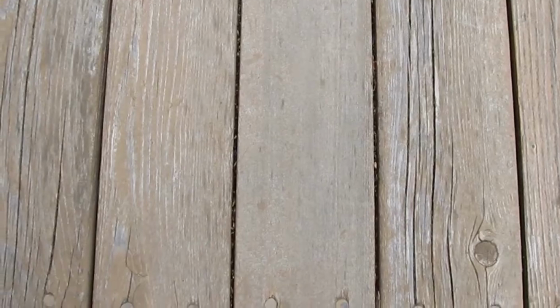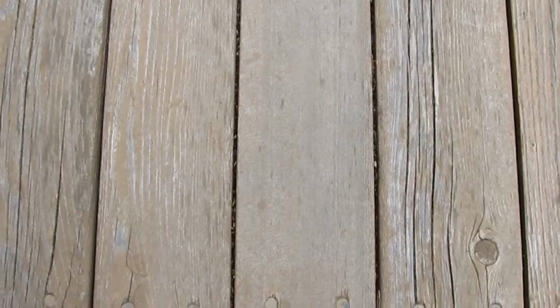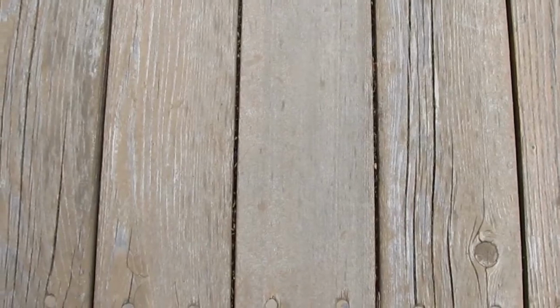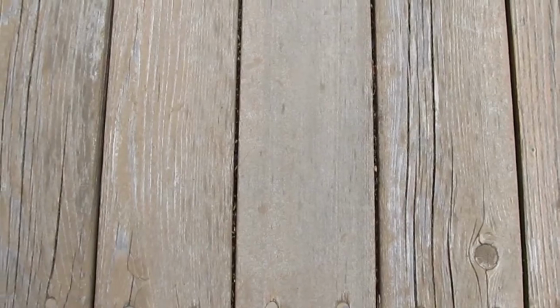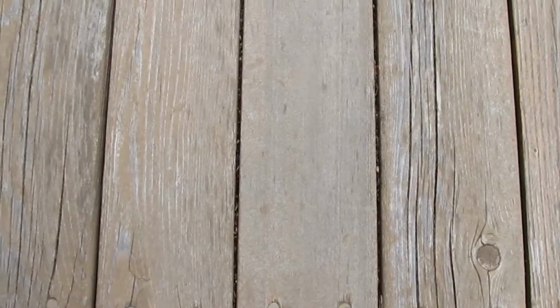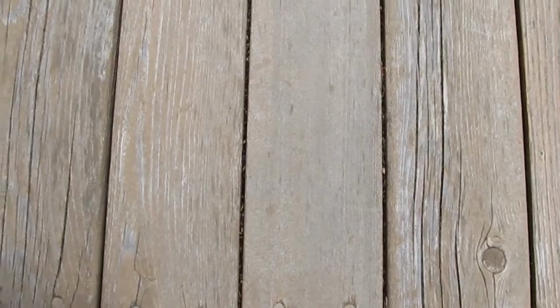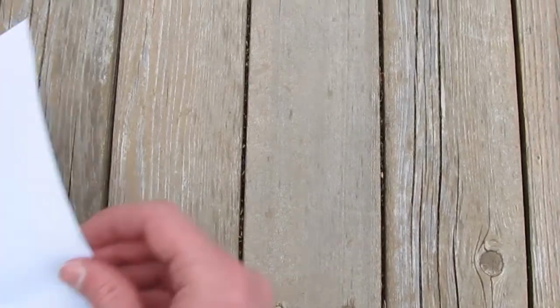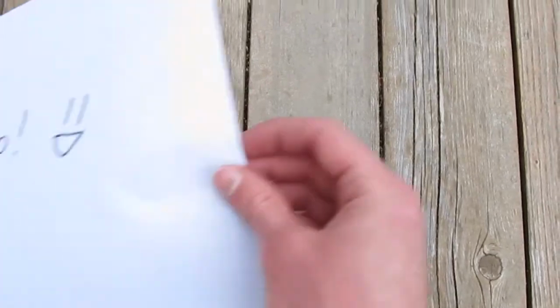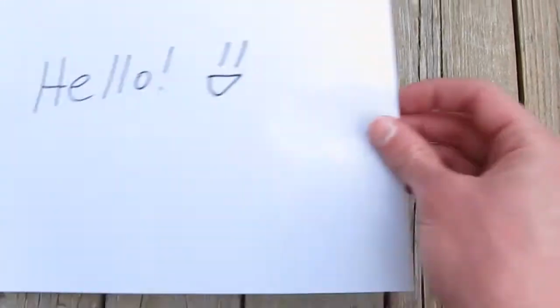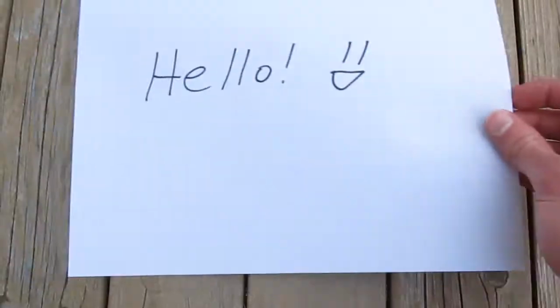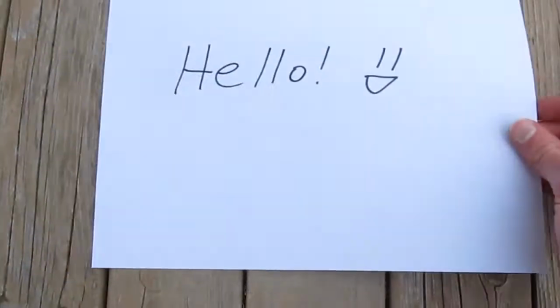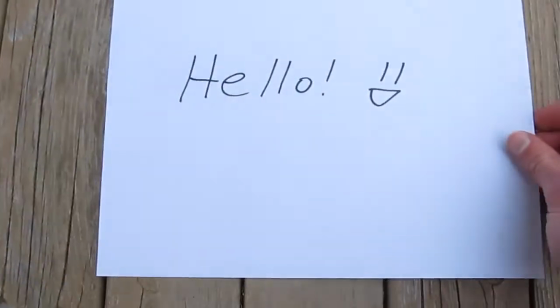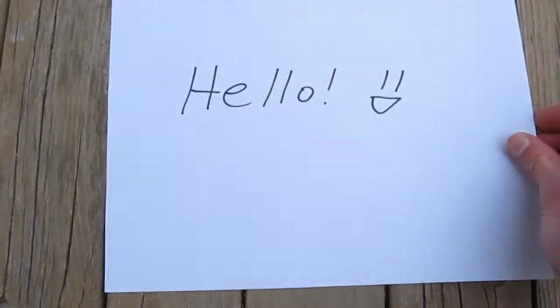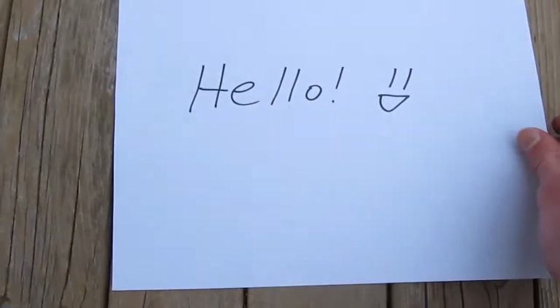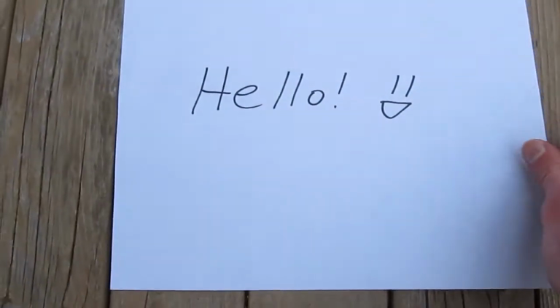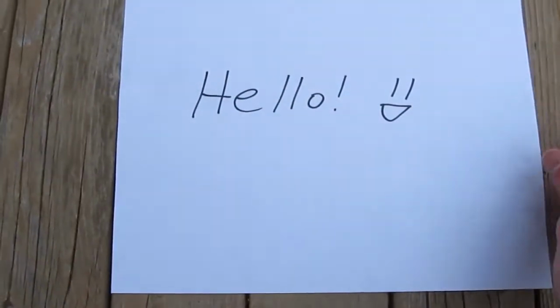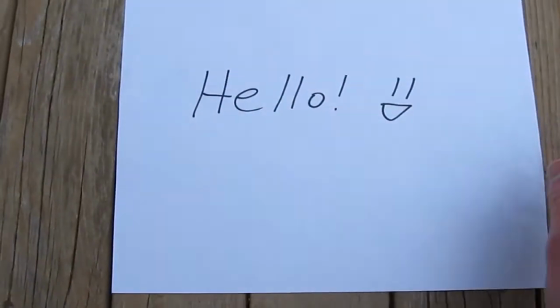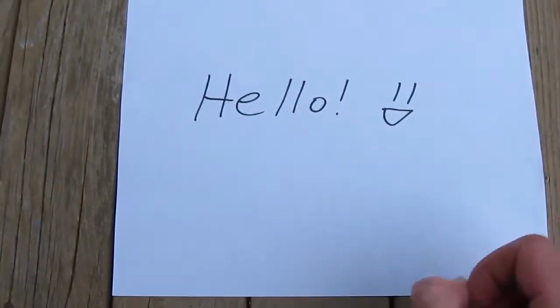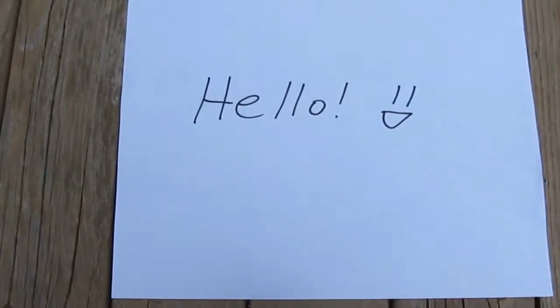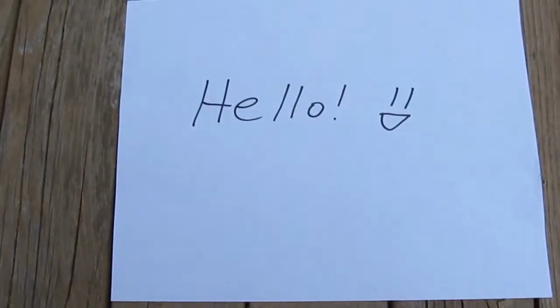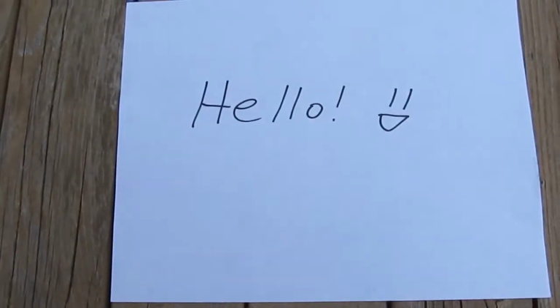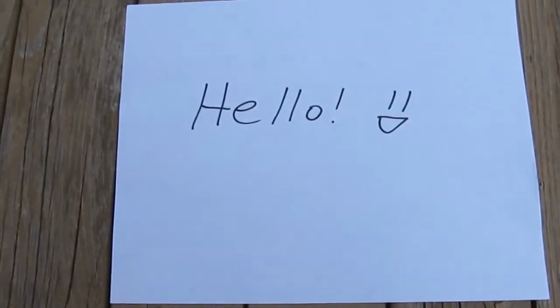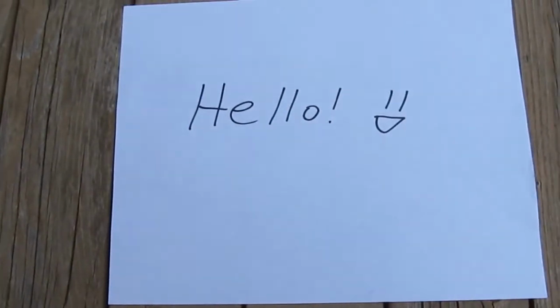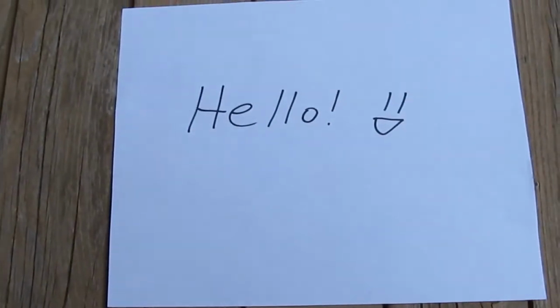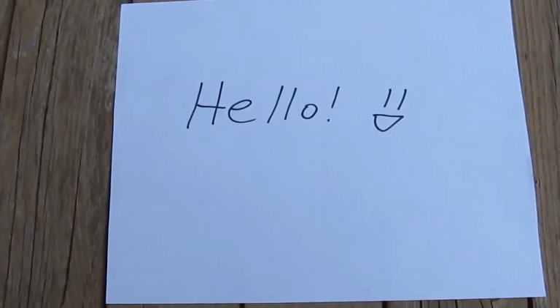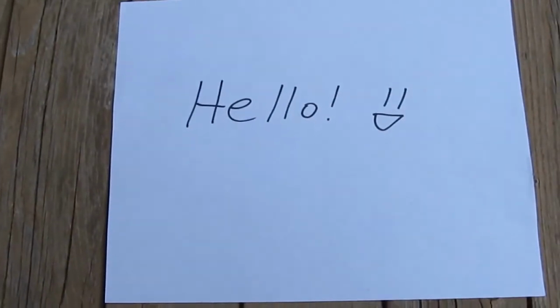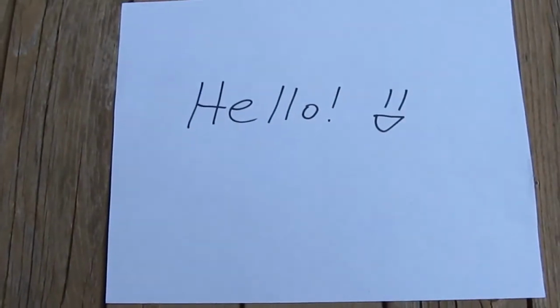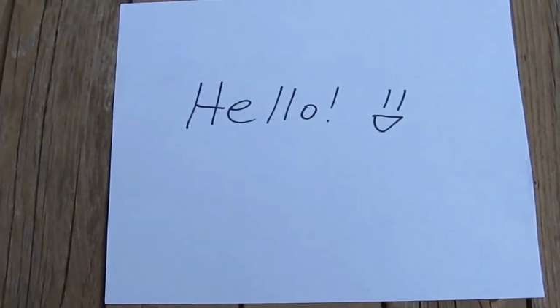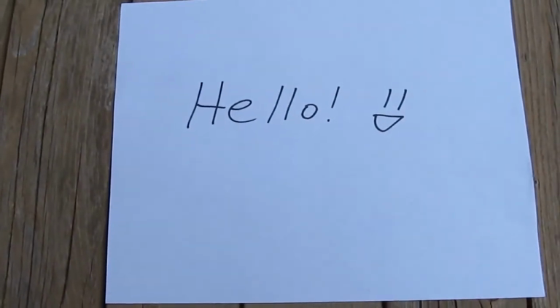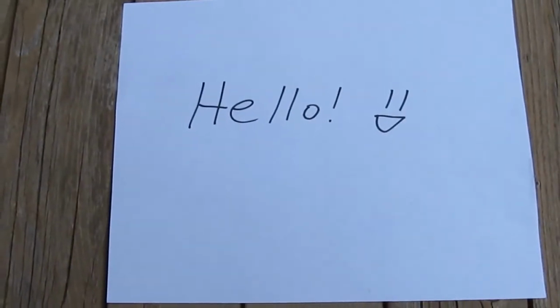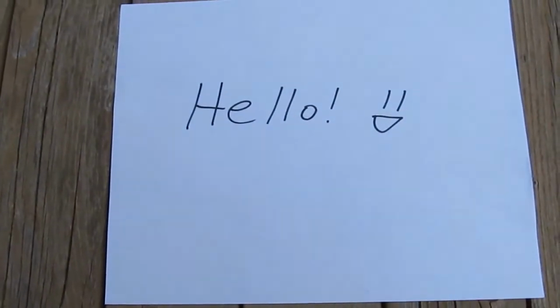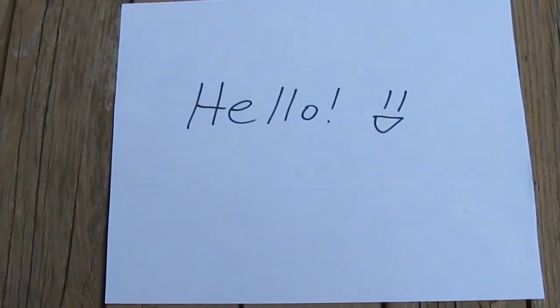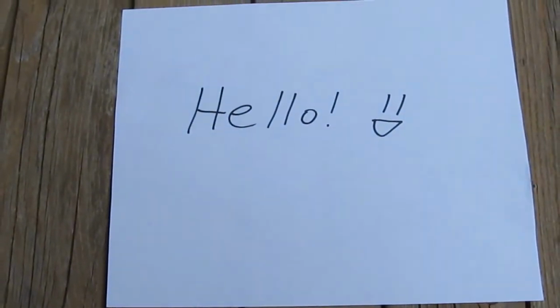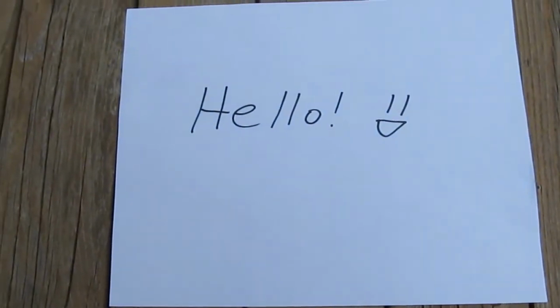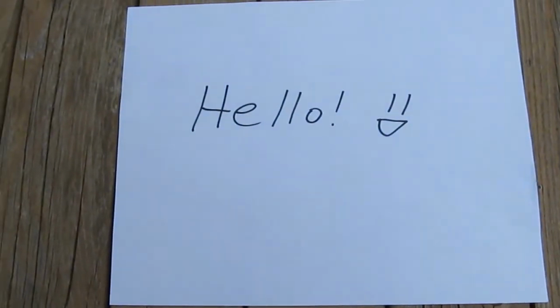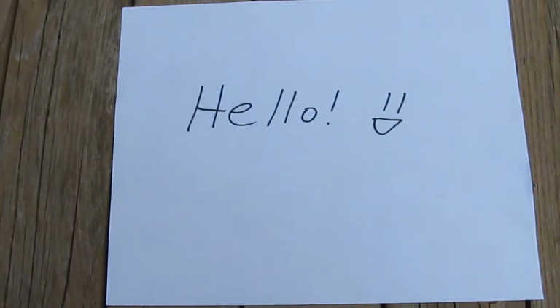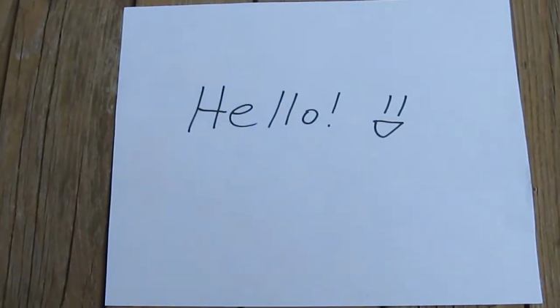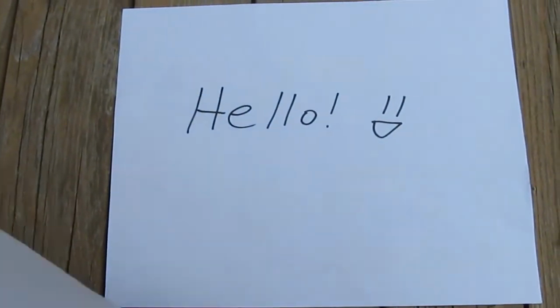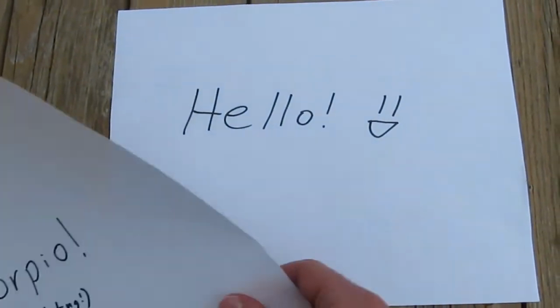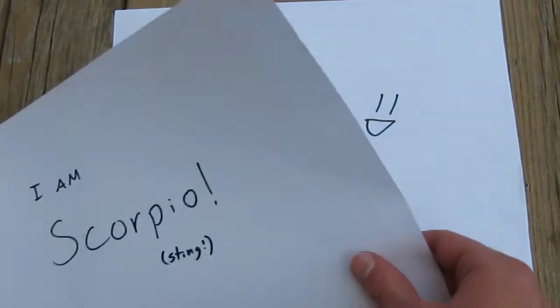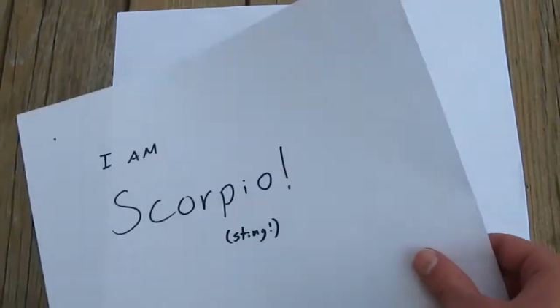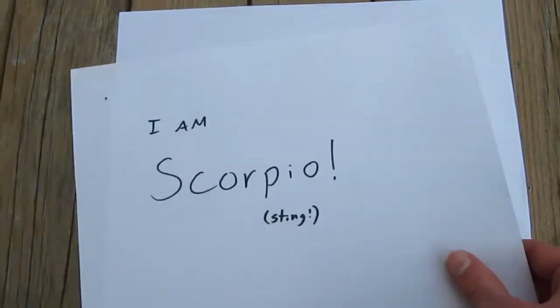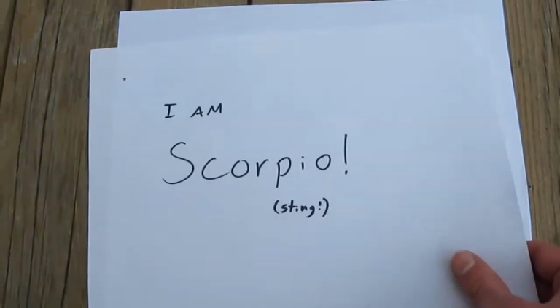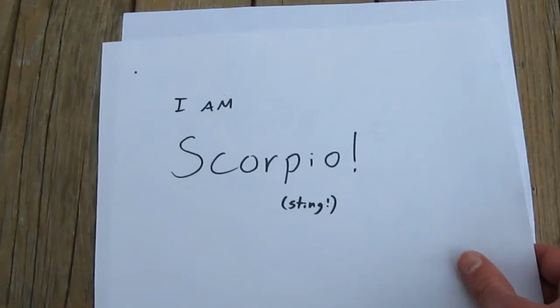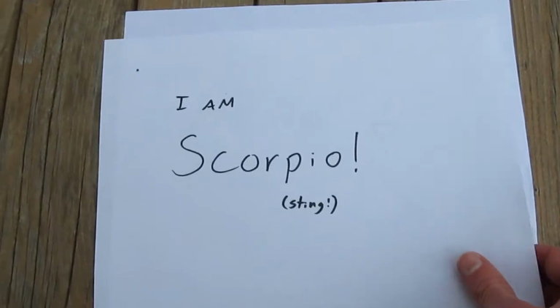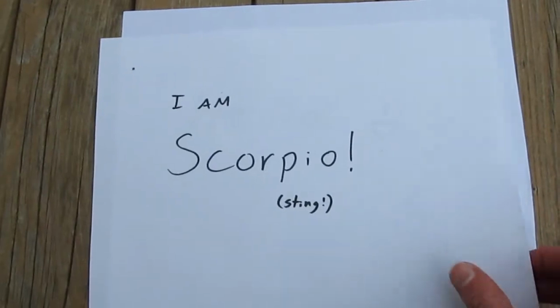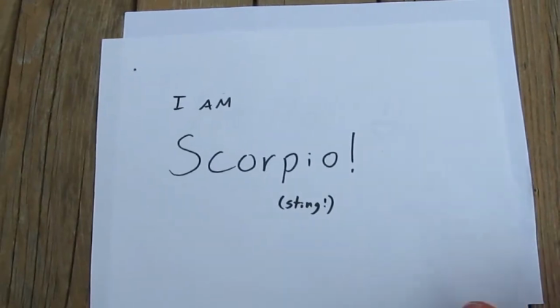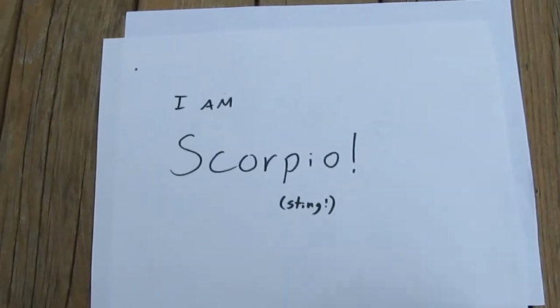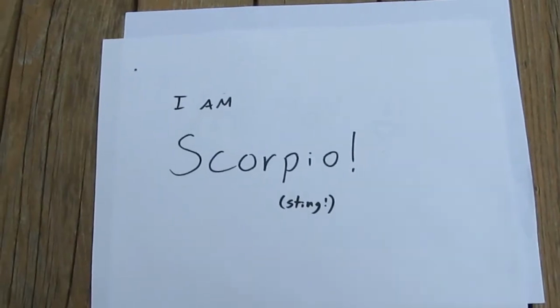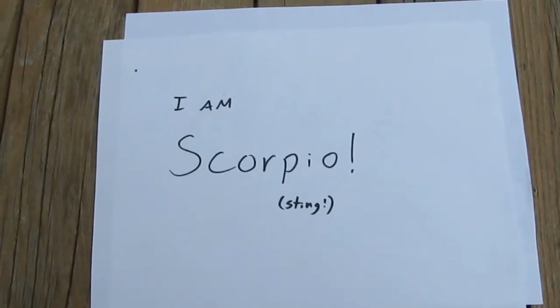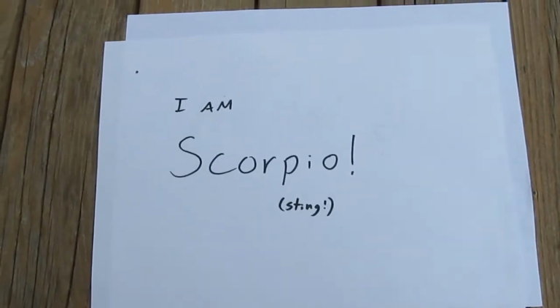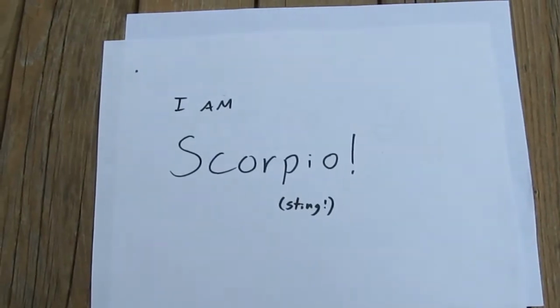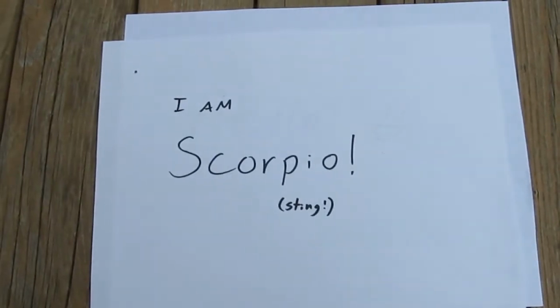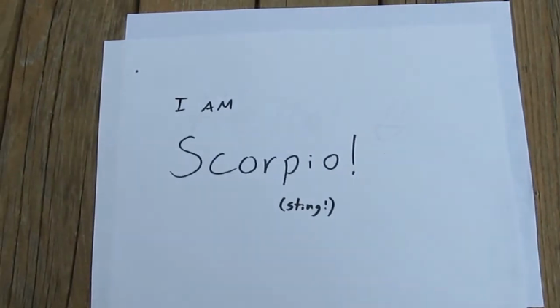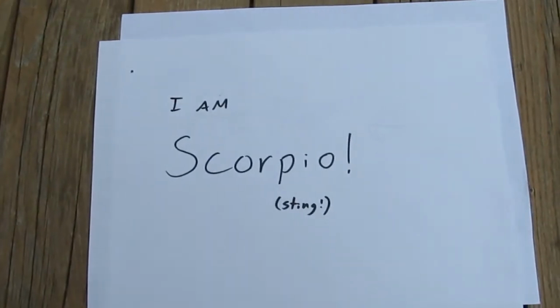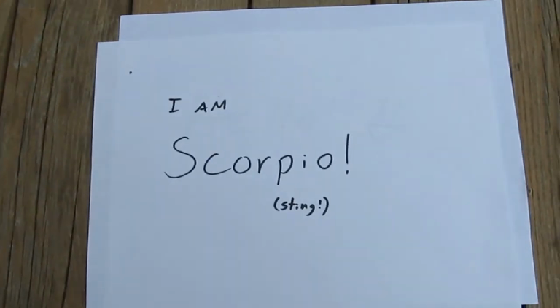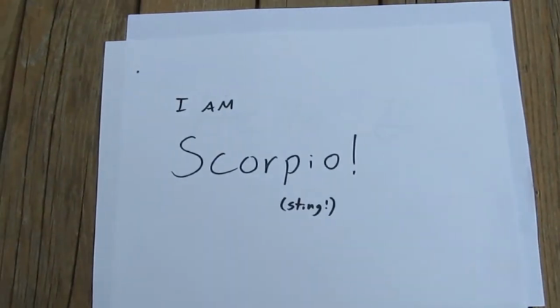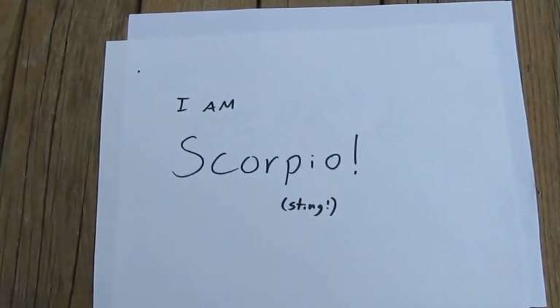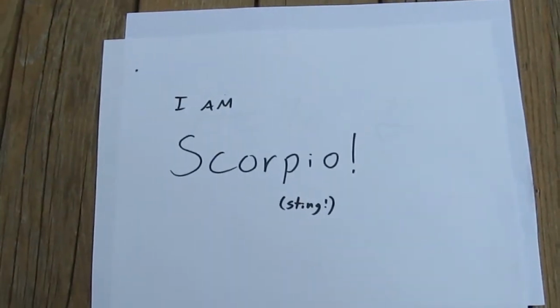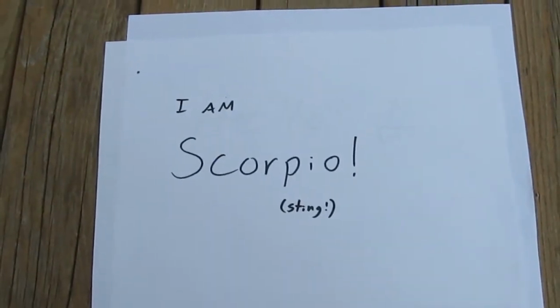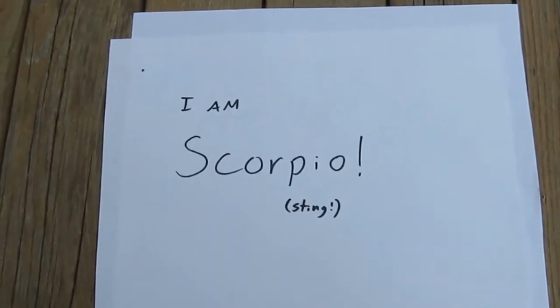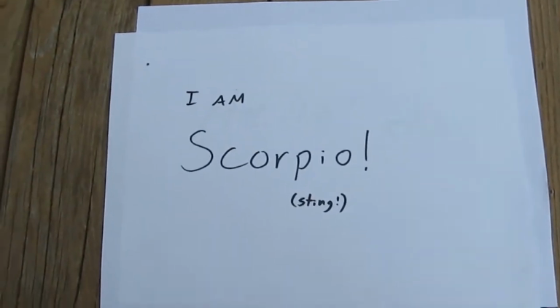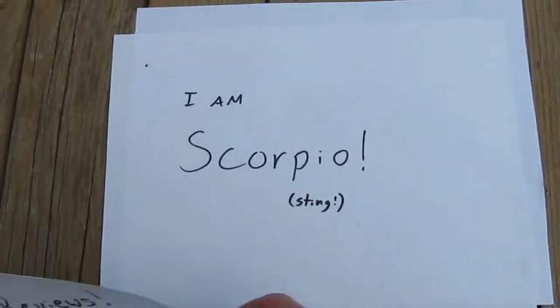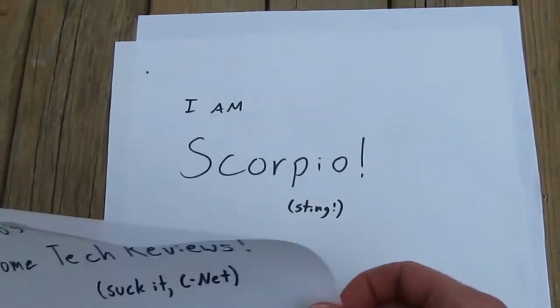Why hello there, Internet. This is Scorpio speaking, here with you today for another tech review.